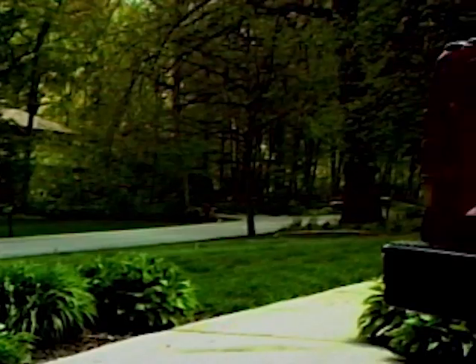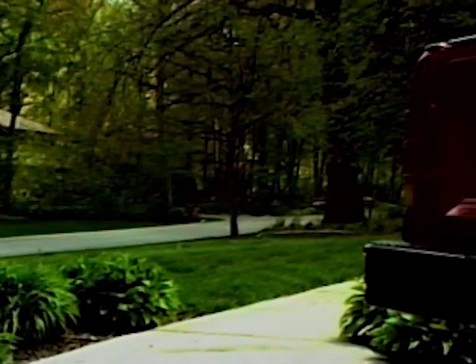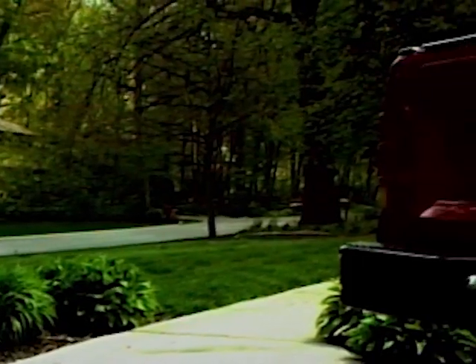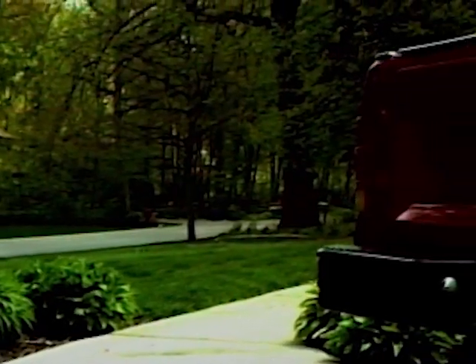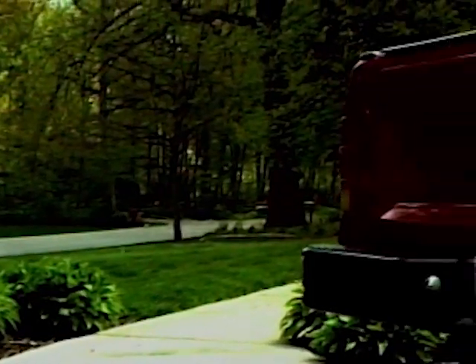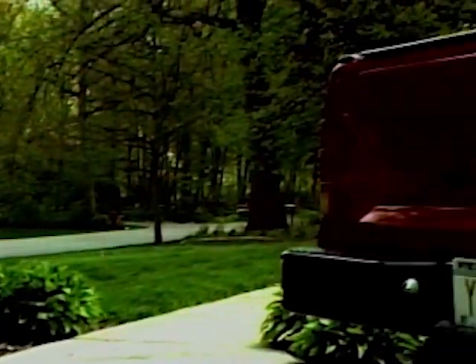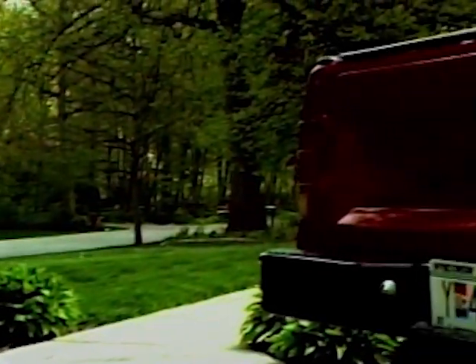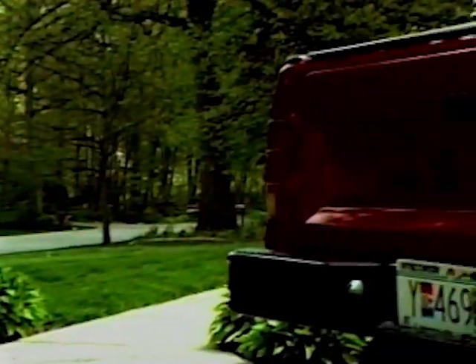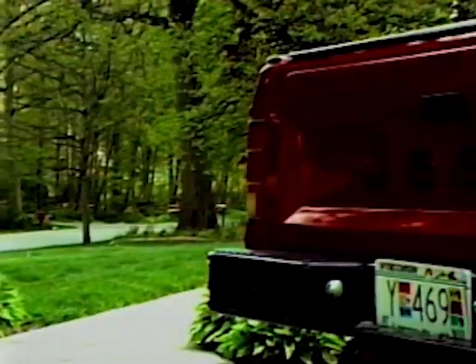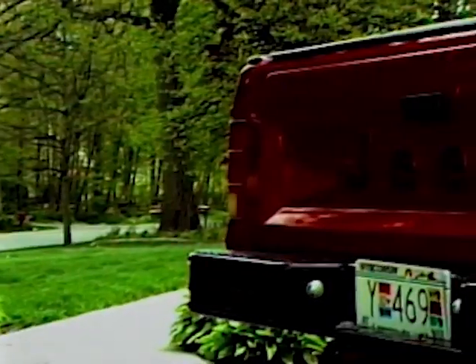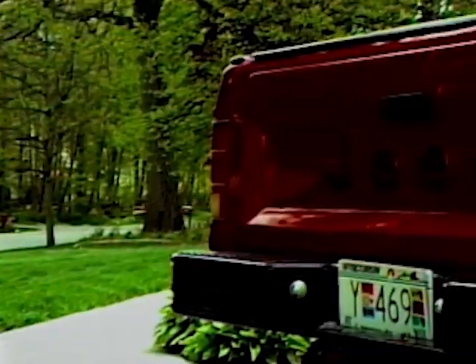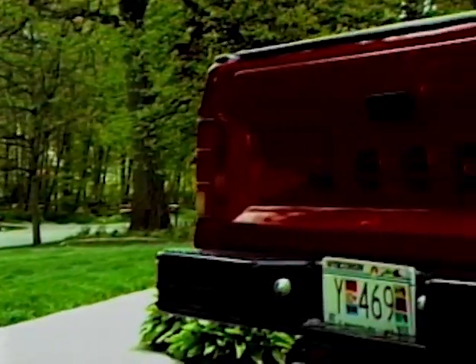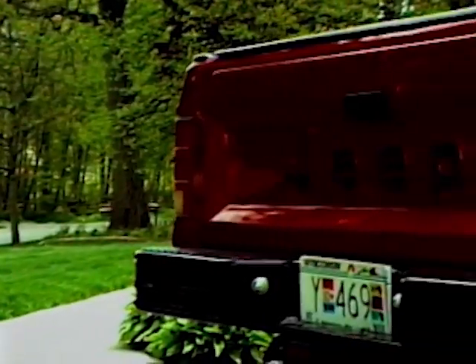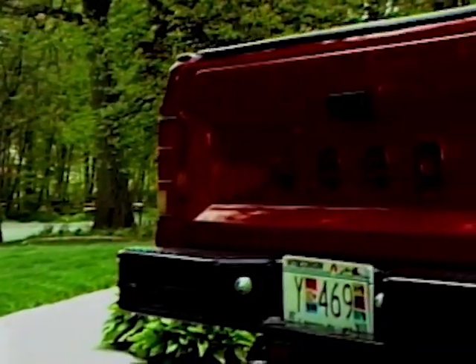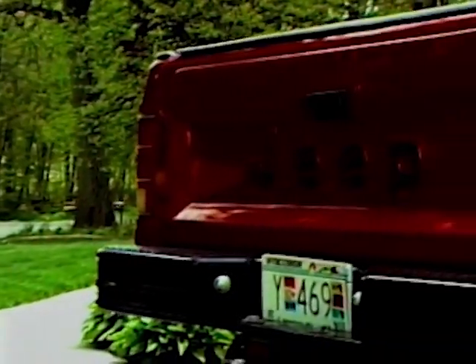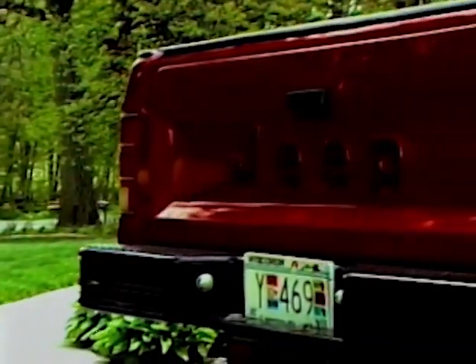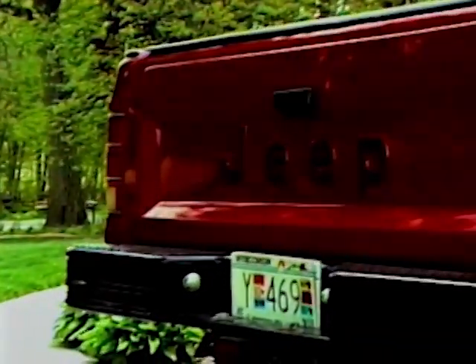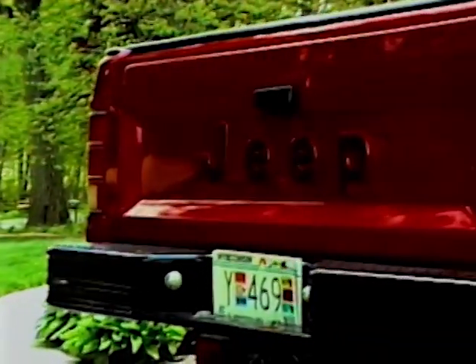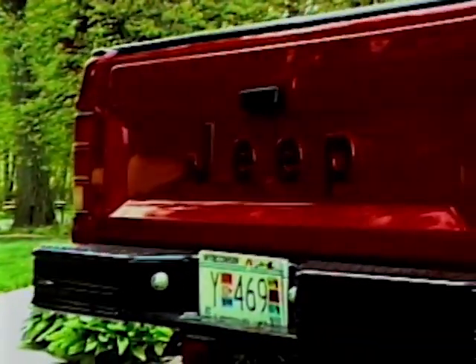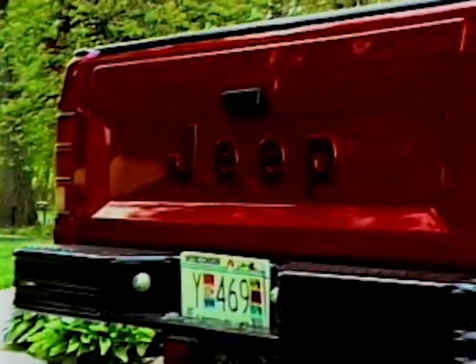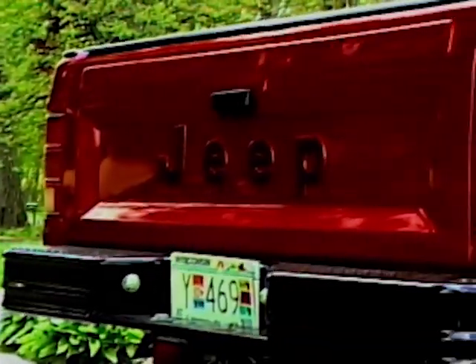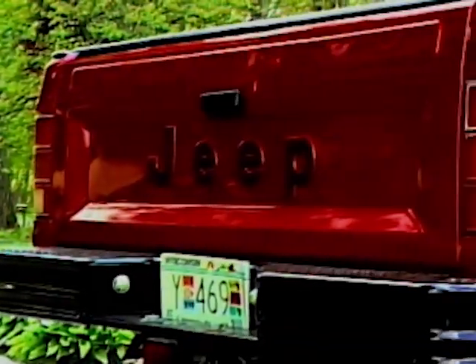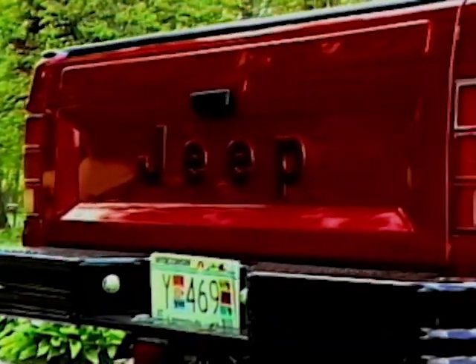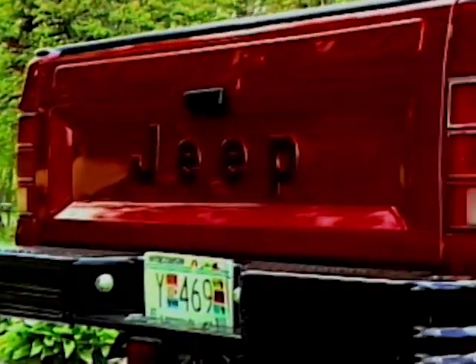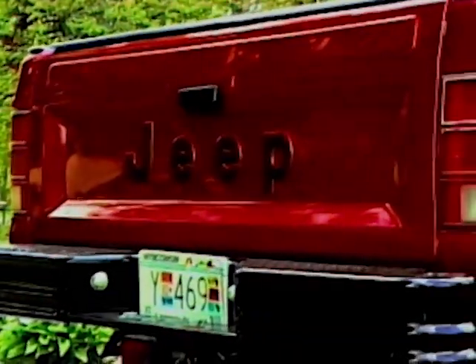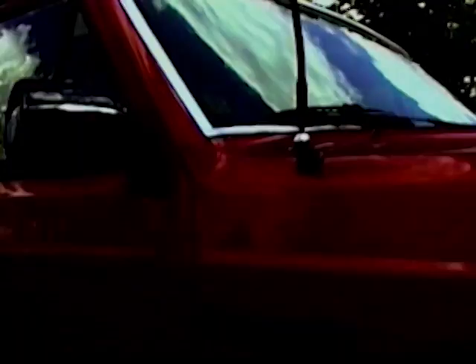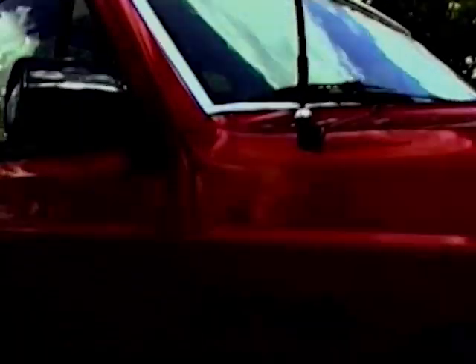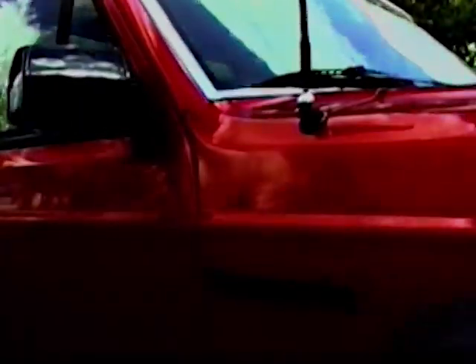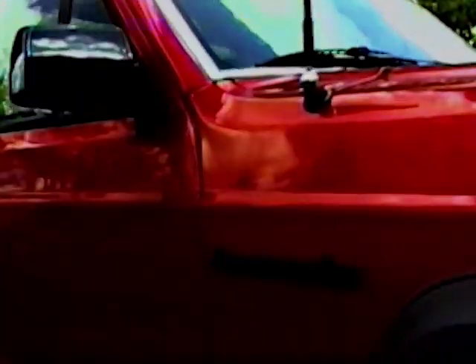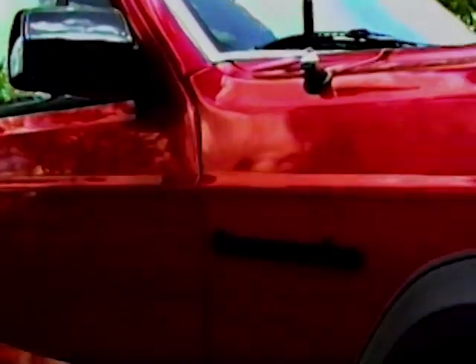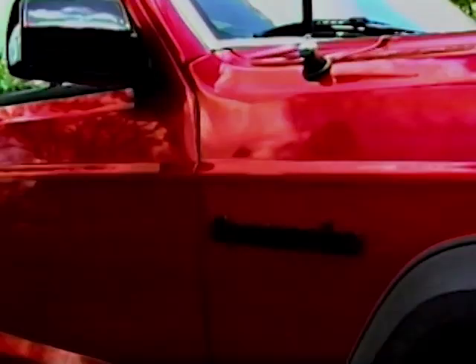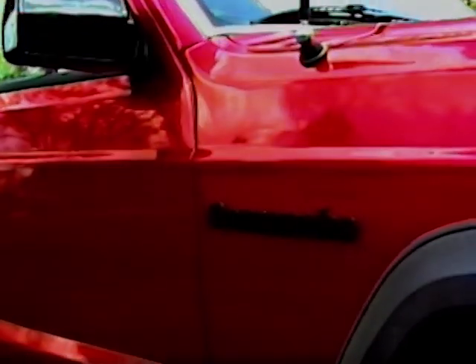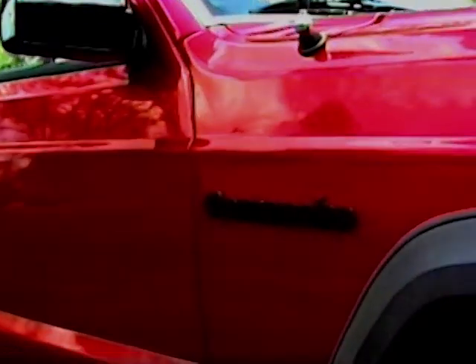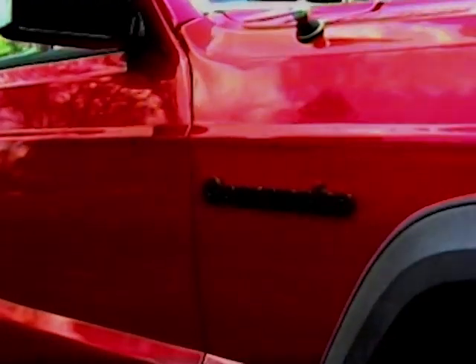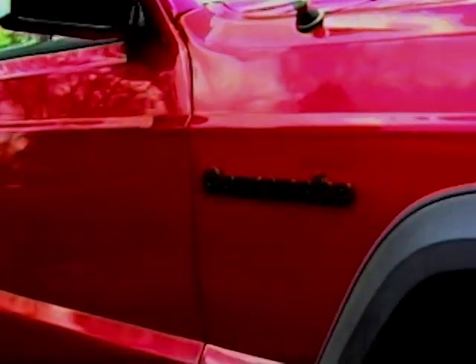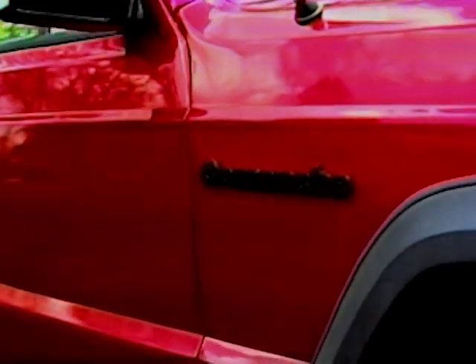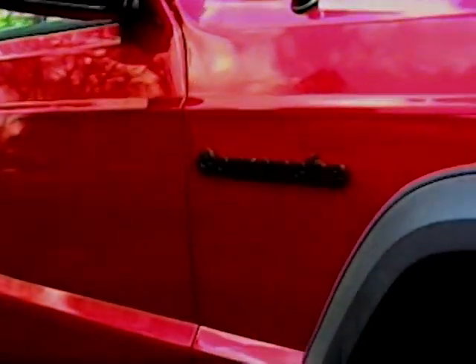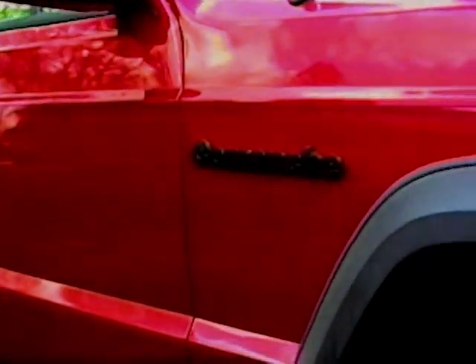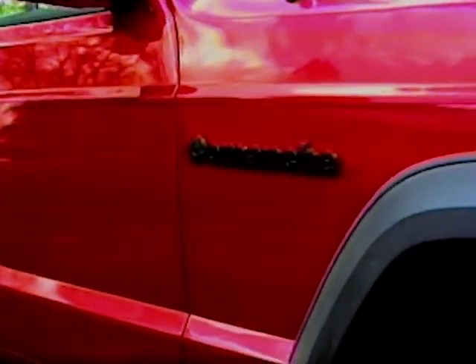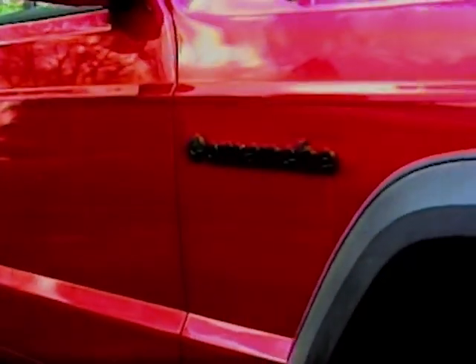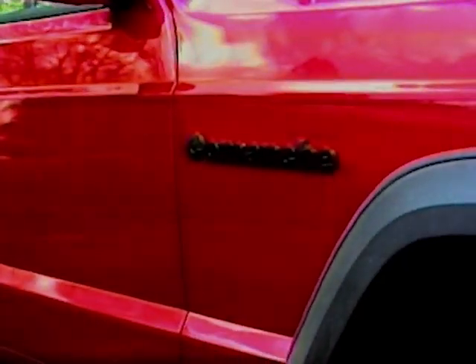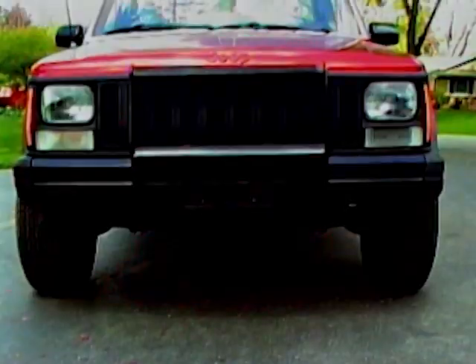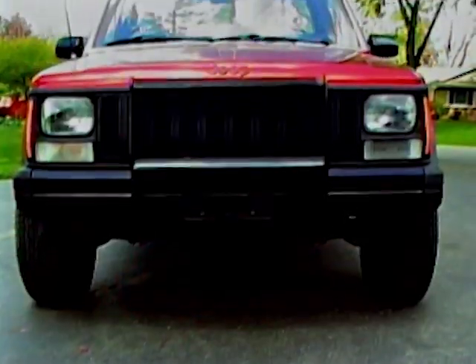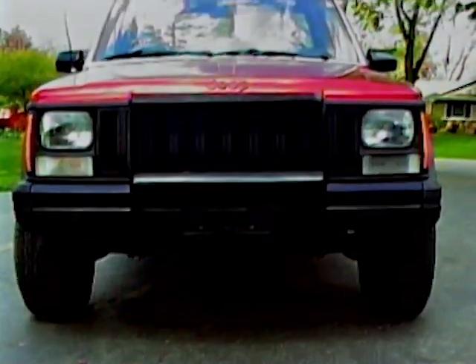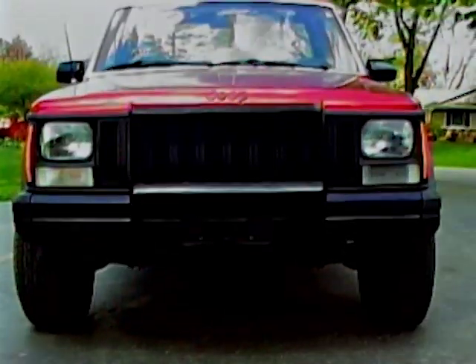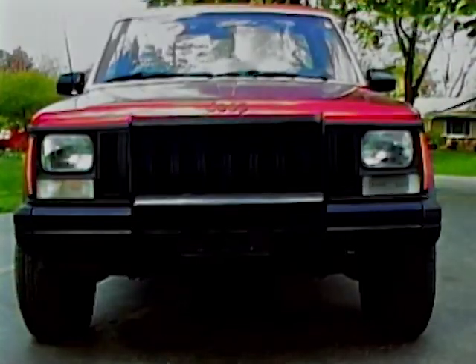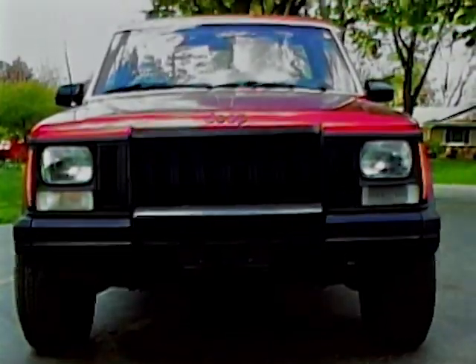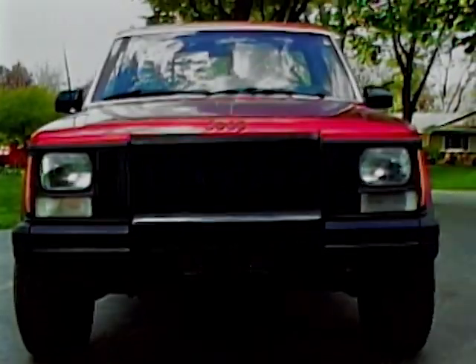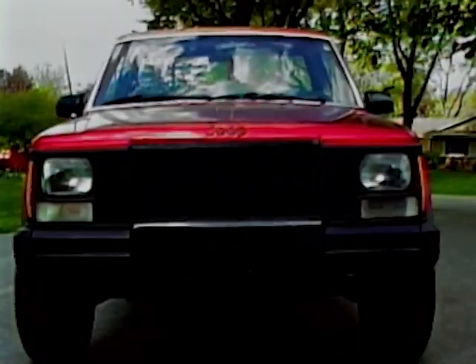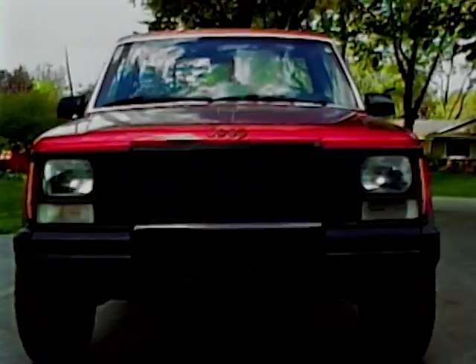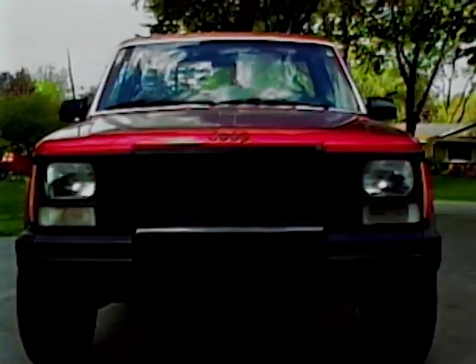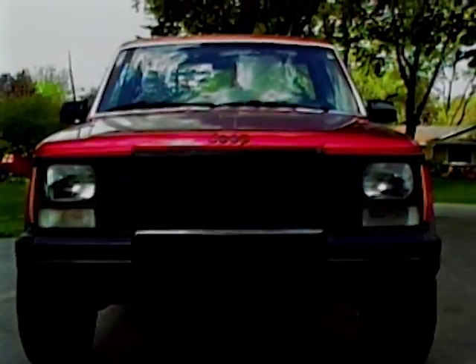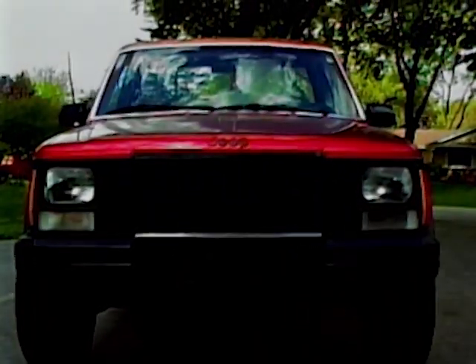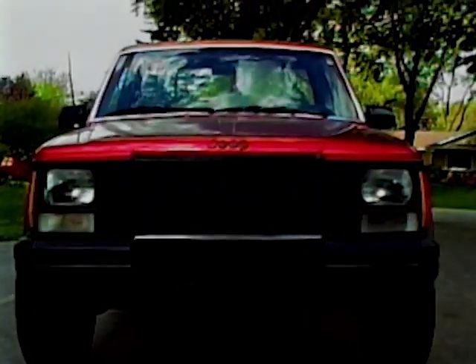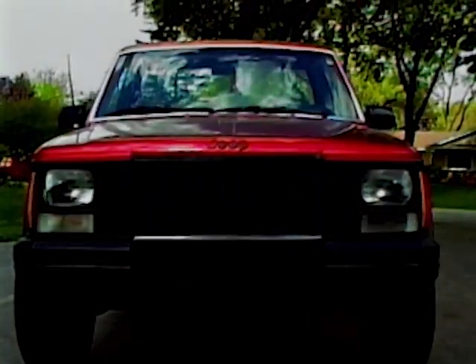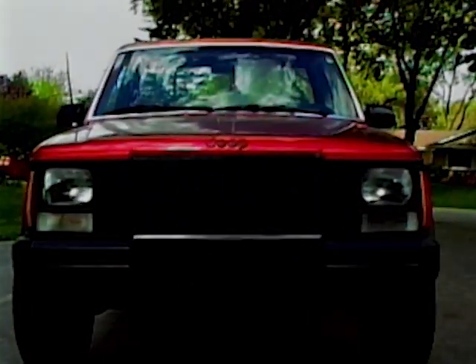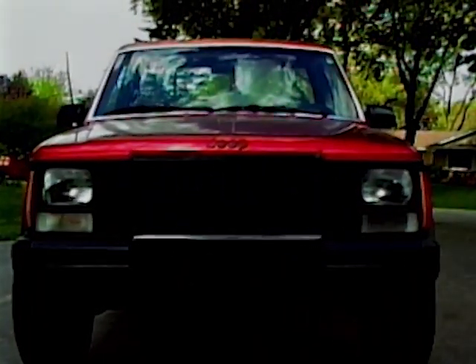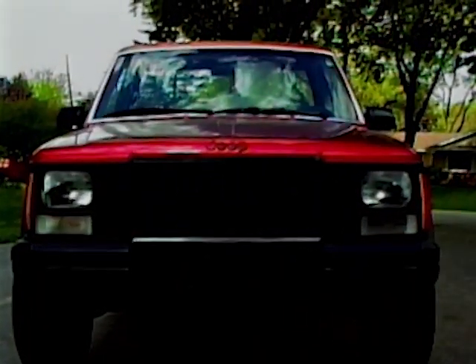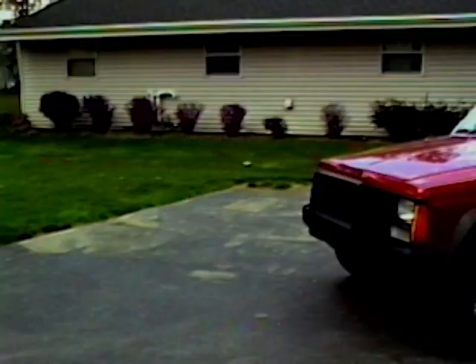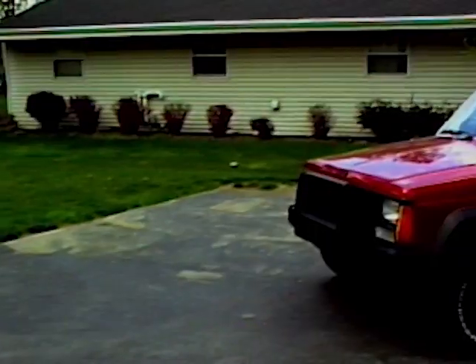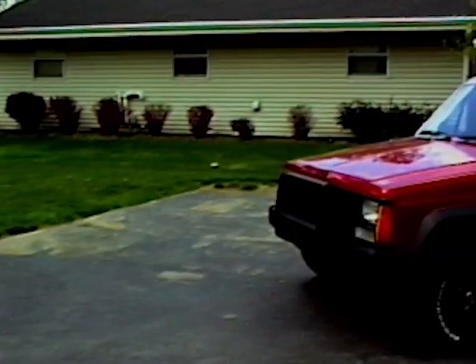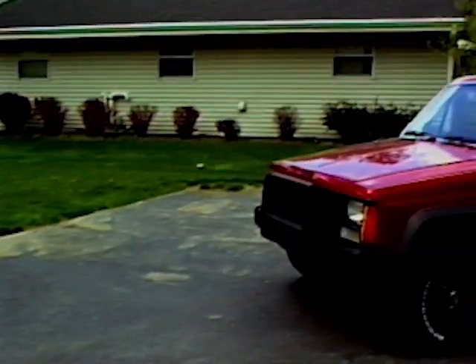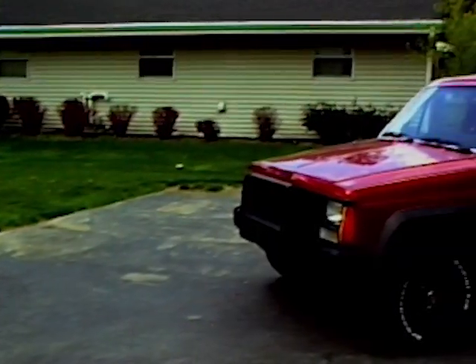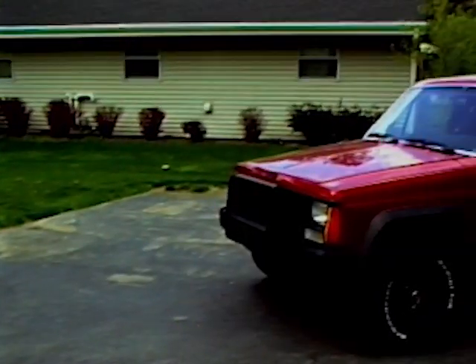When you compare Ford Ranger and Chevy S10 to the new two-wheel-drive Jeep Comanche, you'll find they're priced about the same.